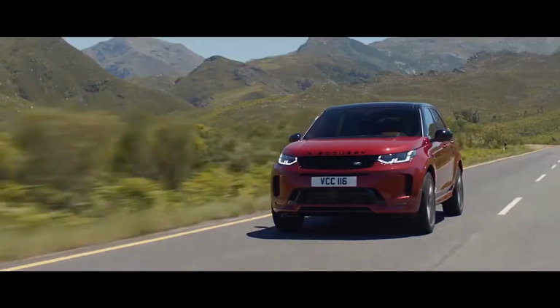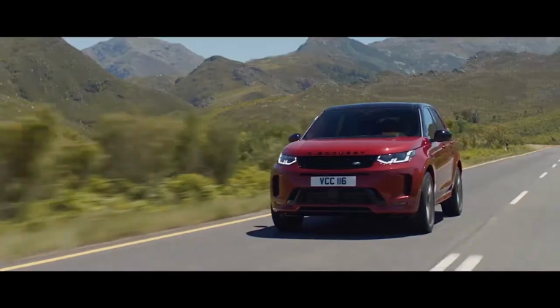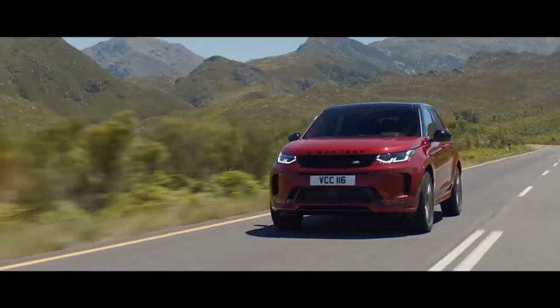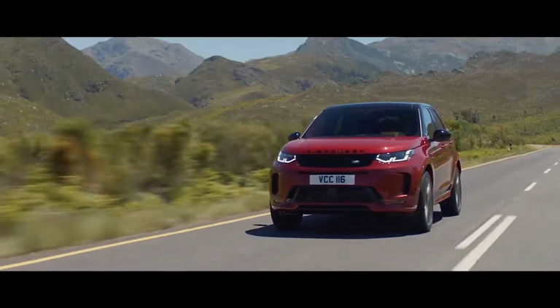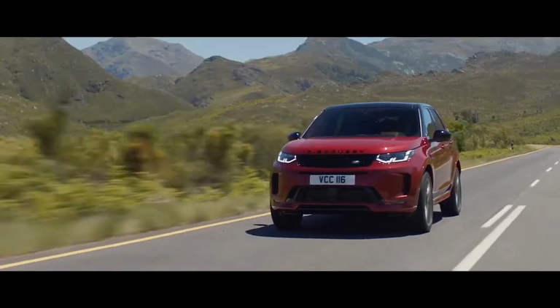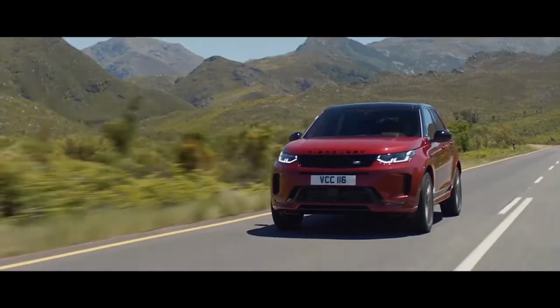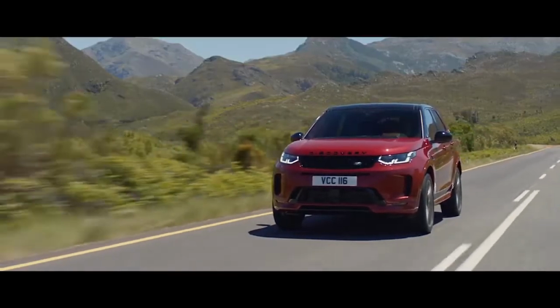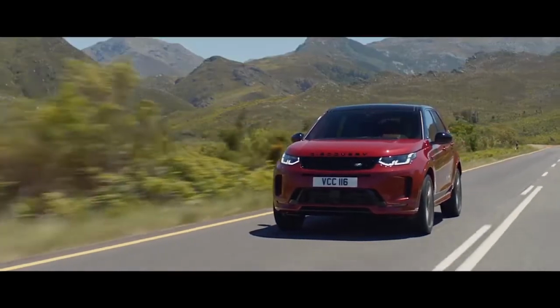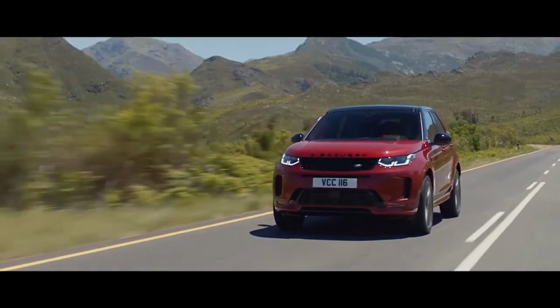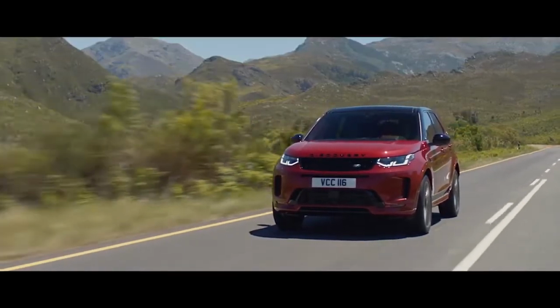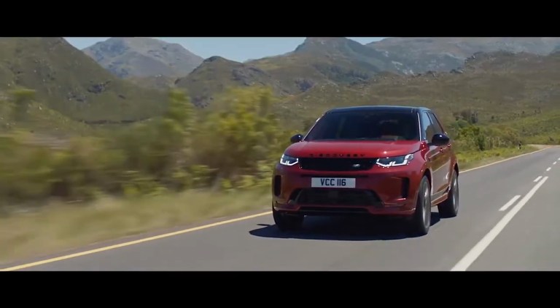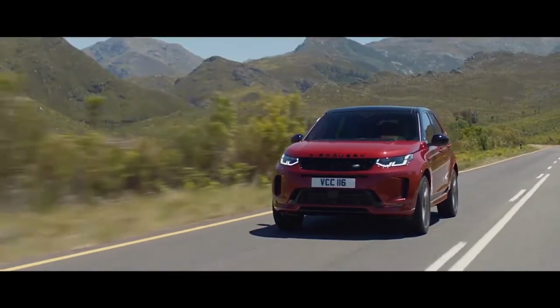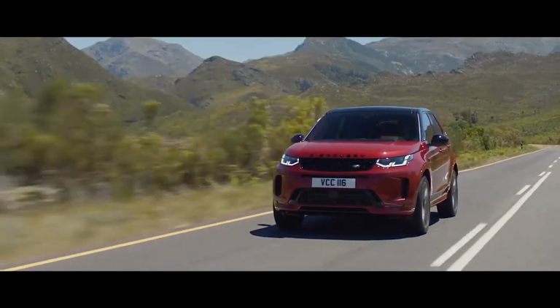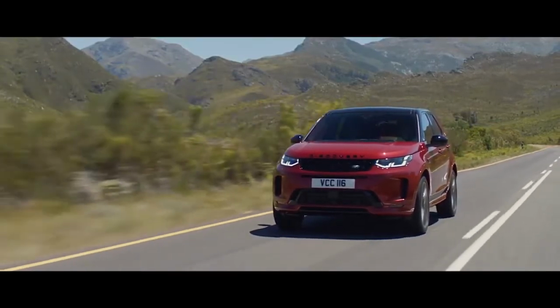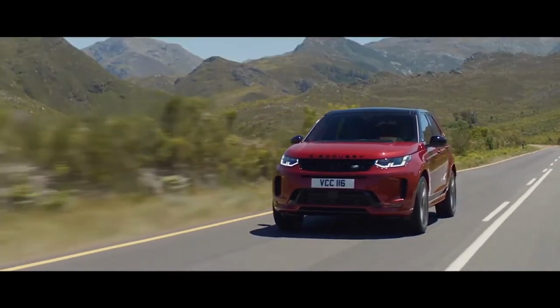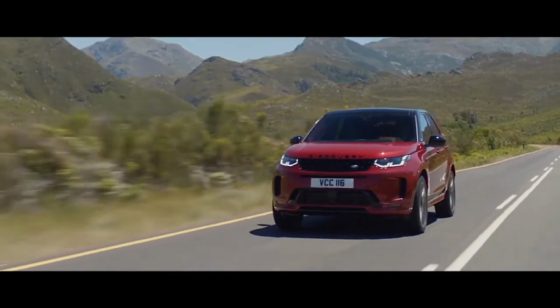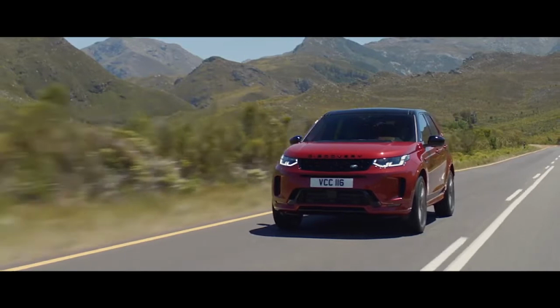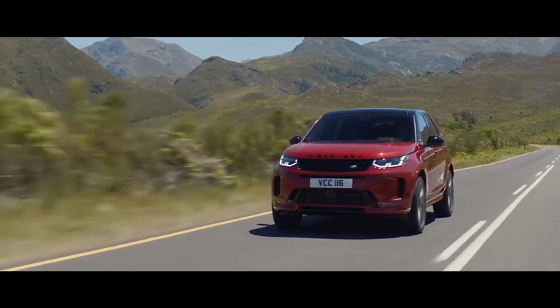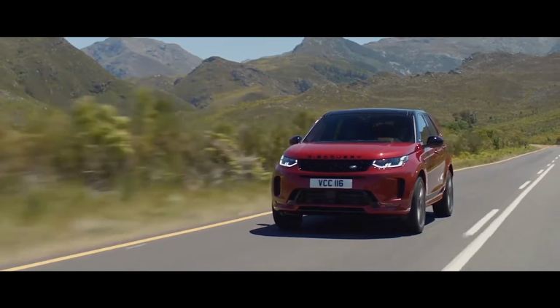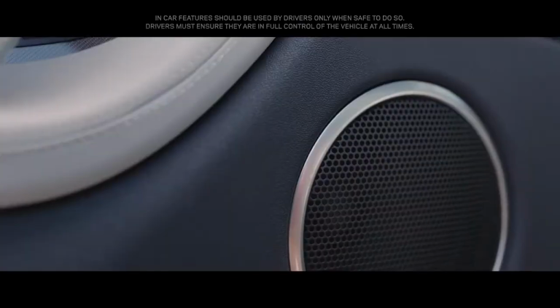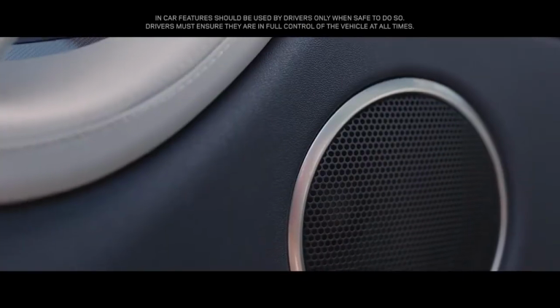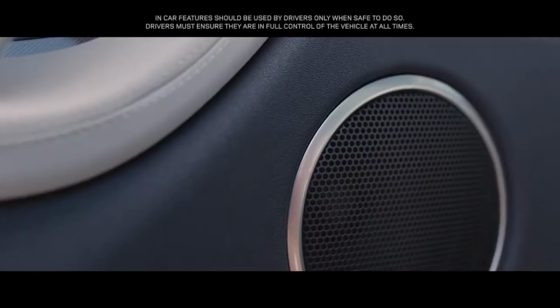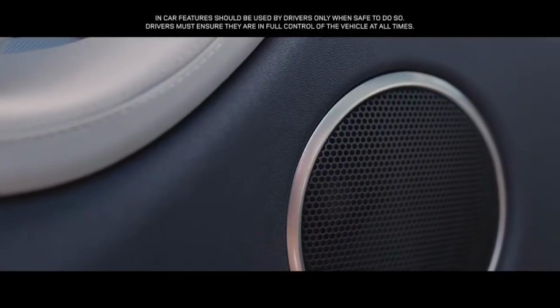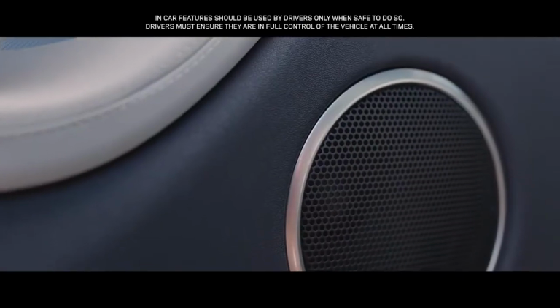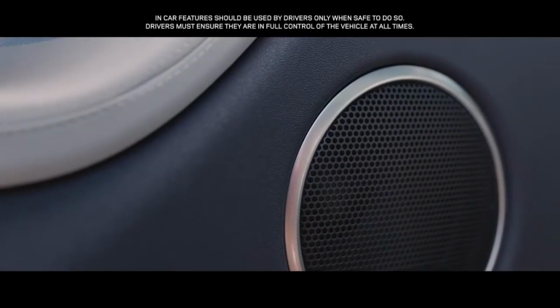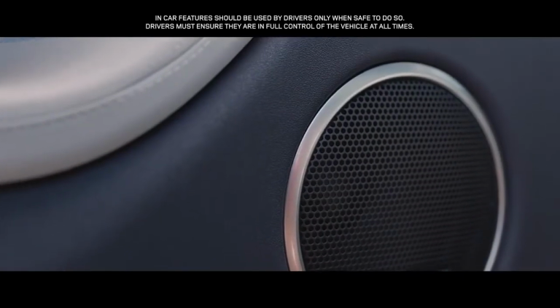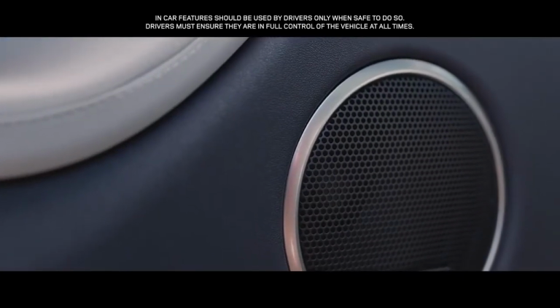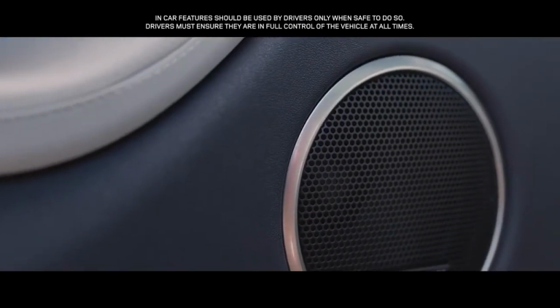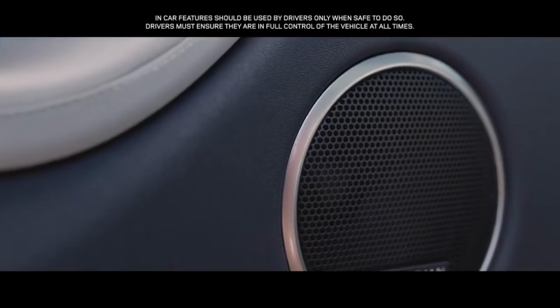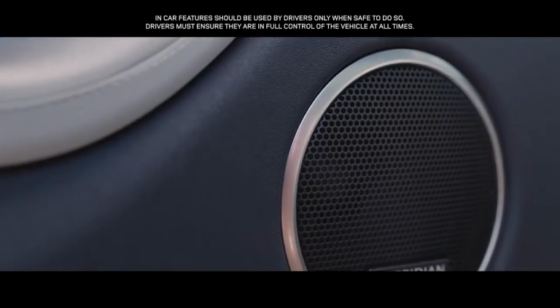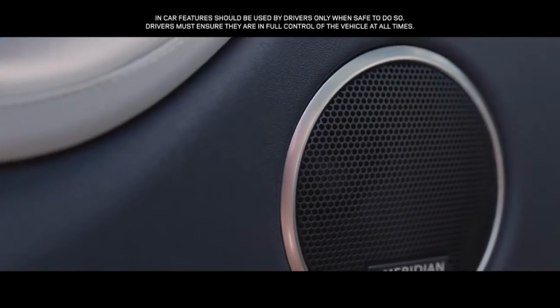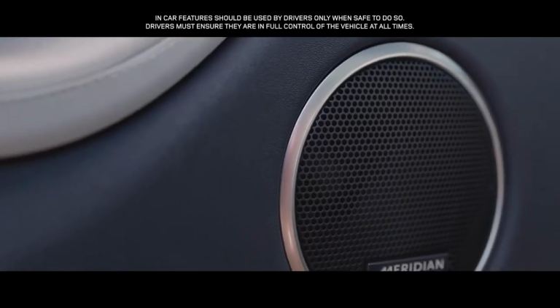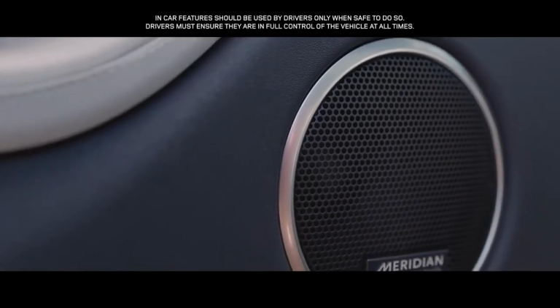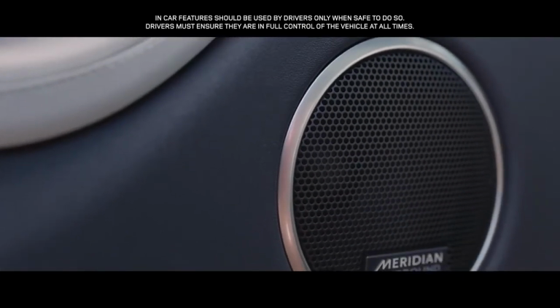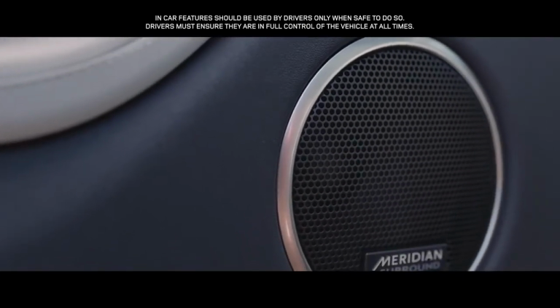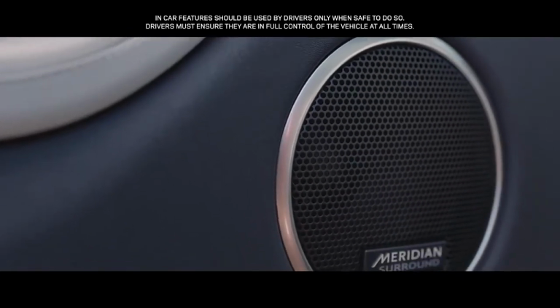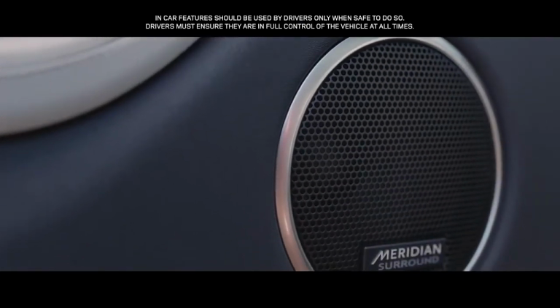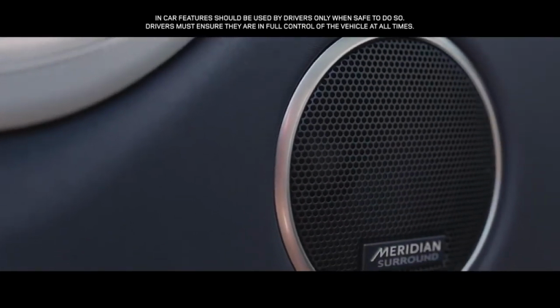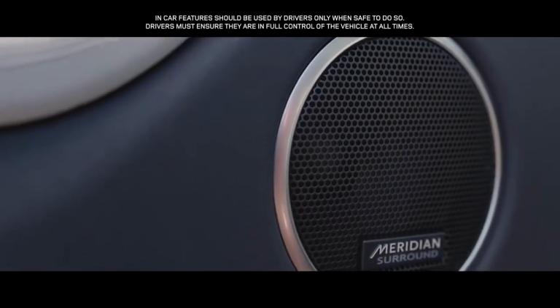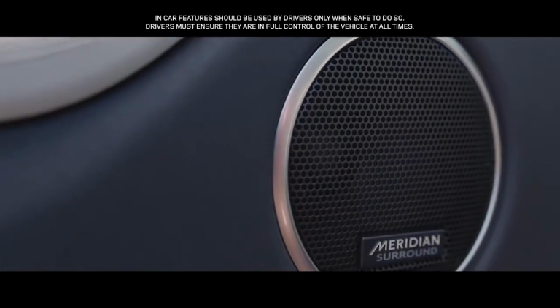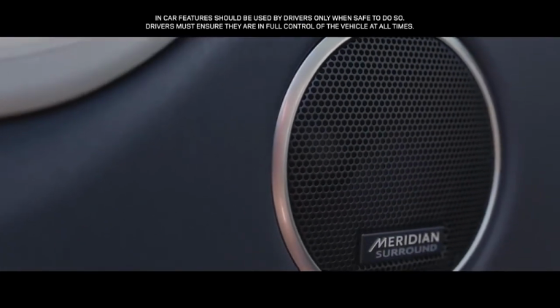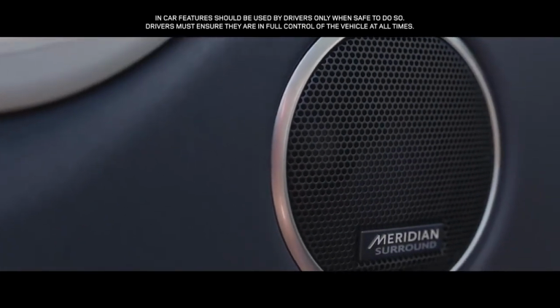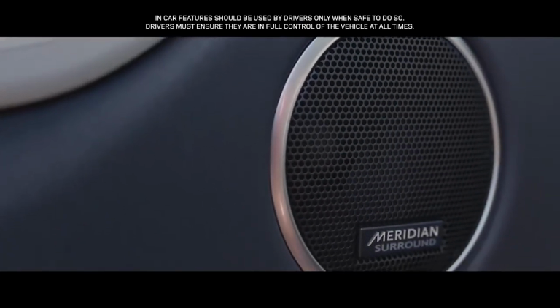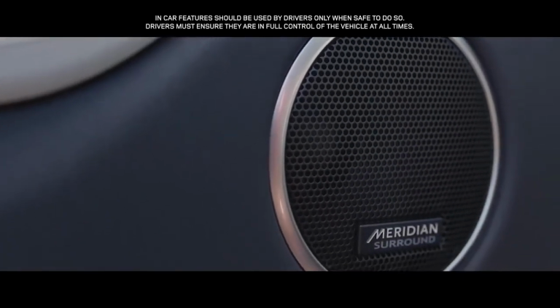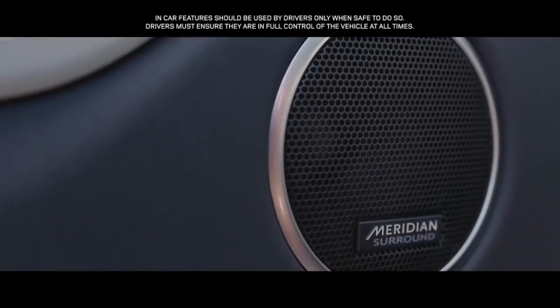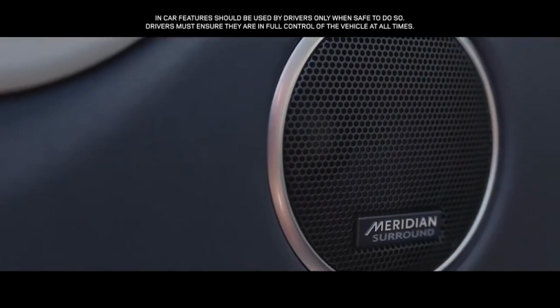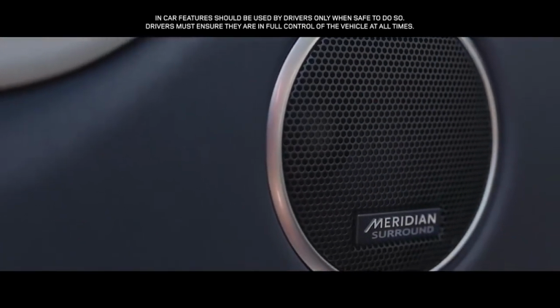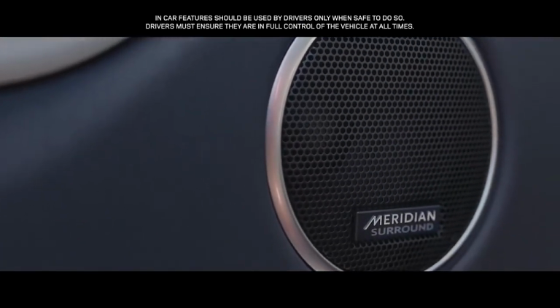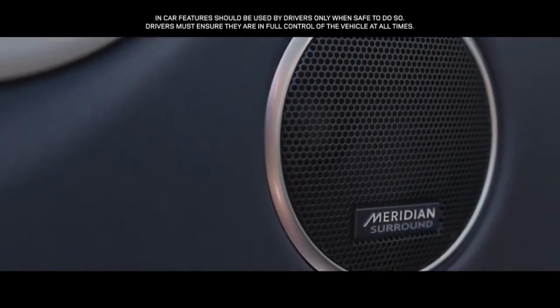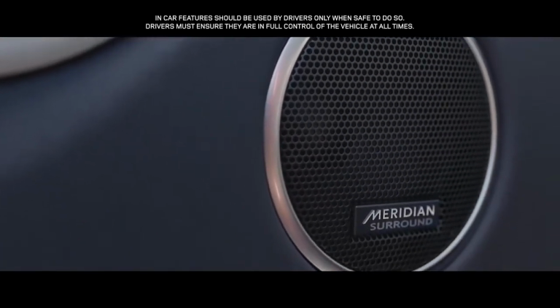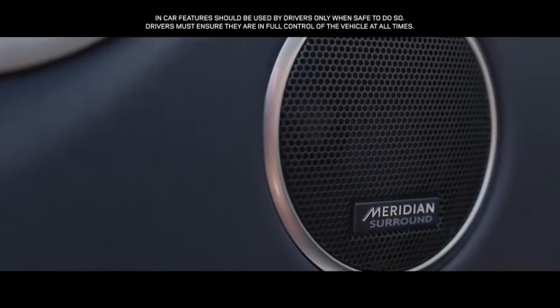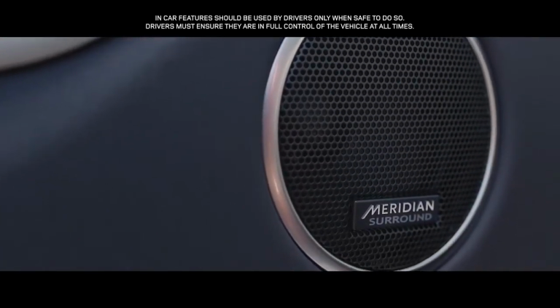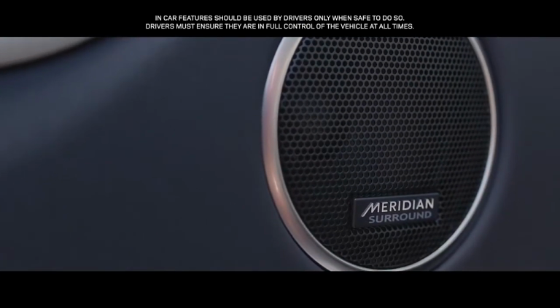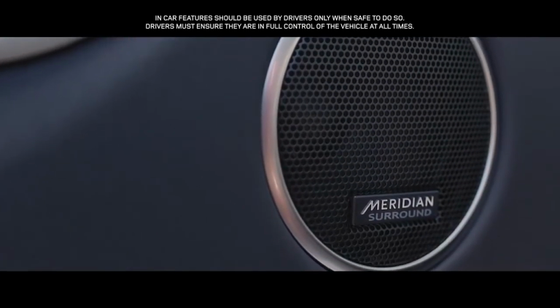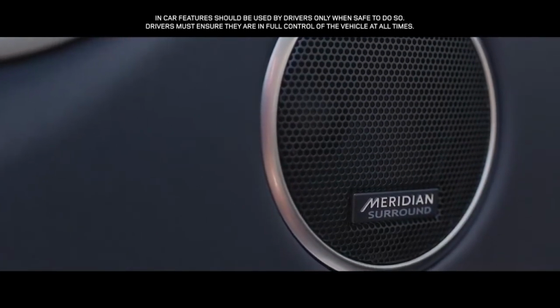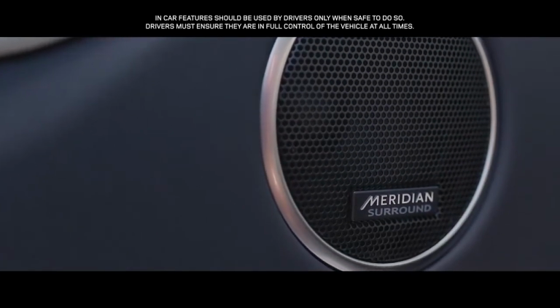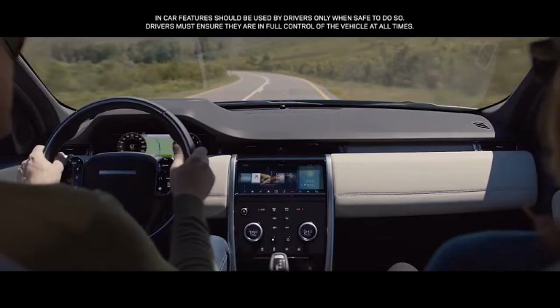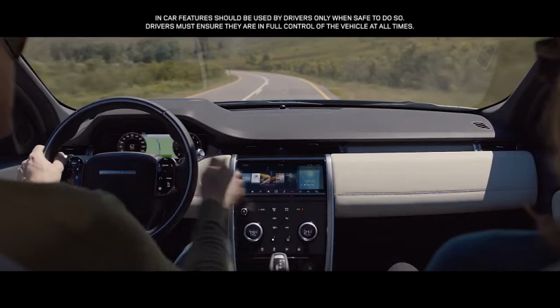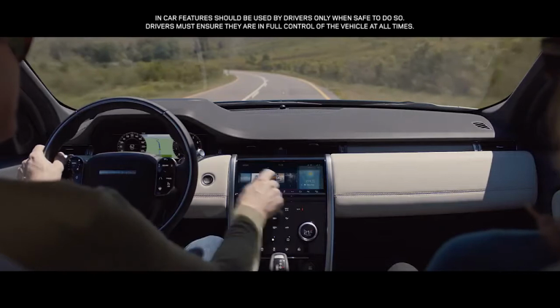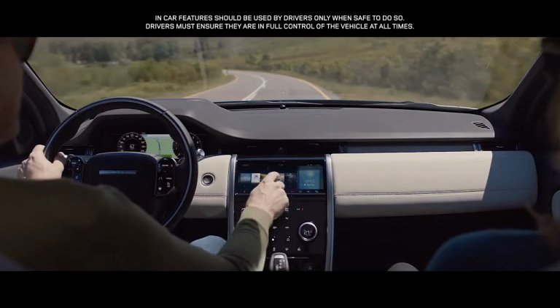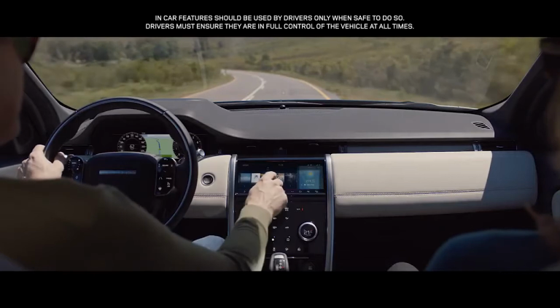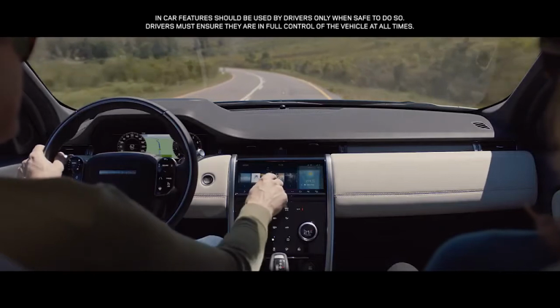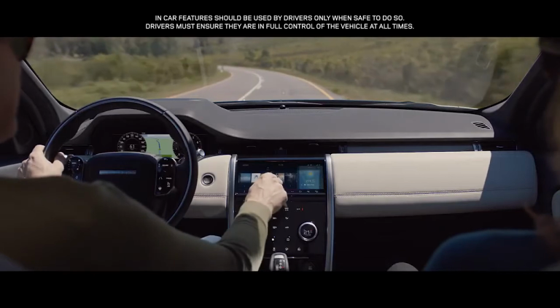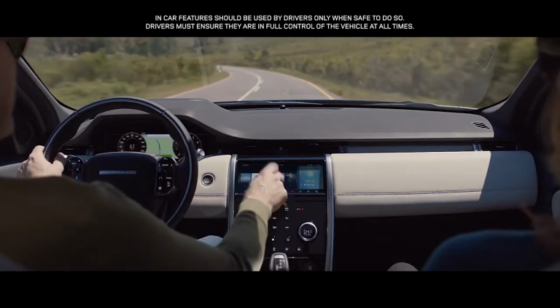The state-of-the-art Meridian surround sound system immerses you in rich and luxurious sound with the fullness and clarity of a live performance.